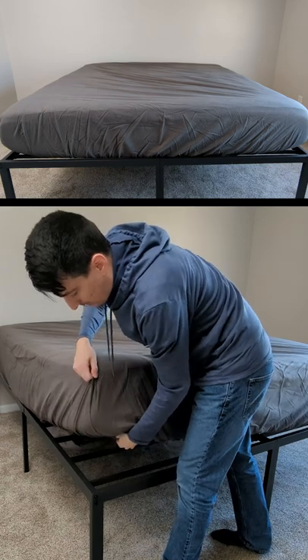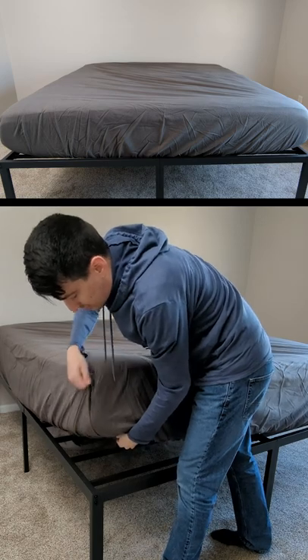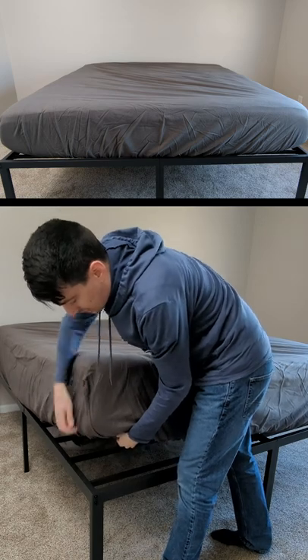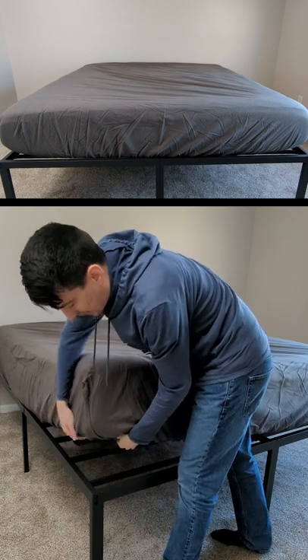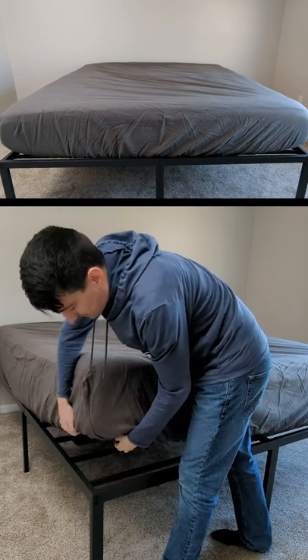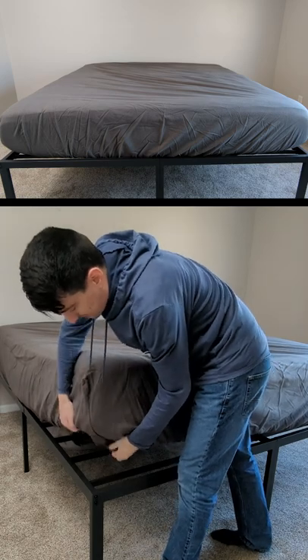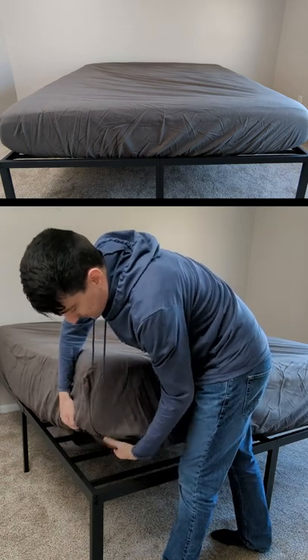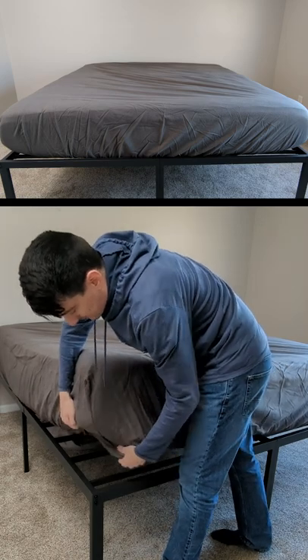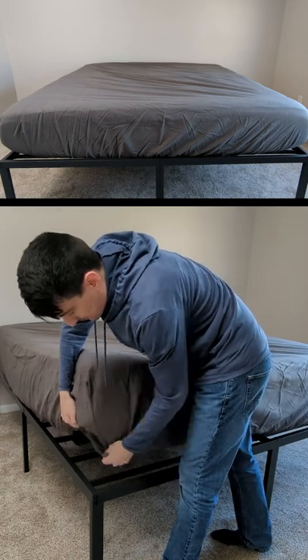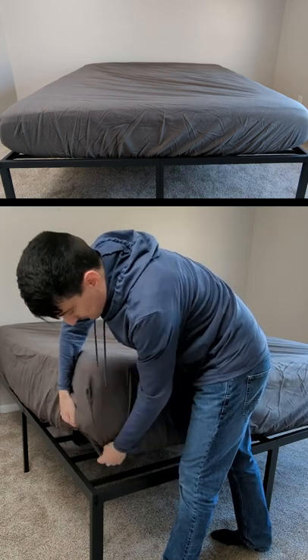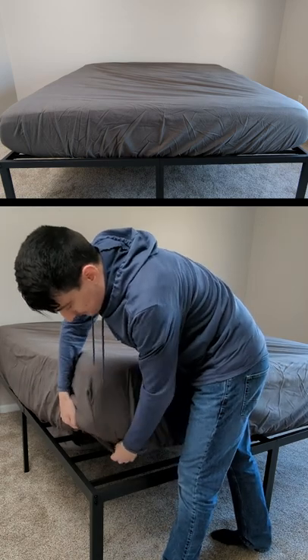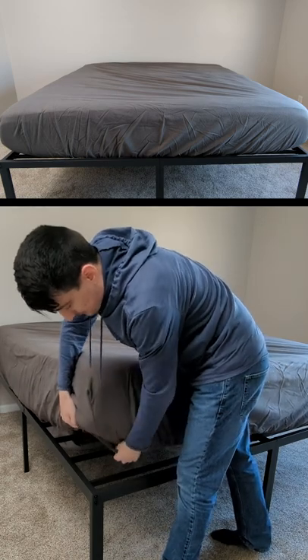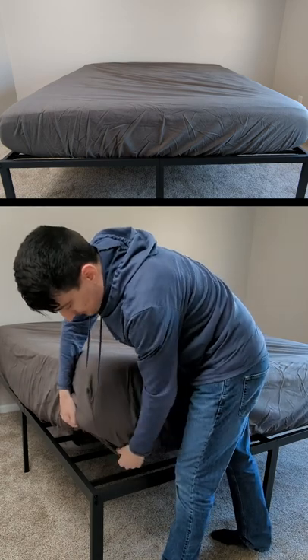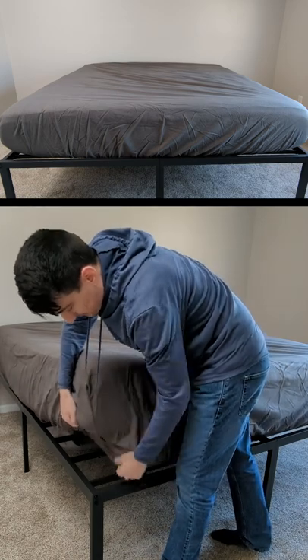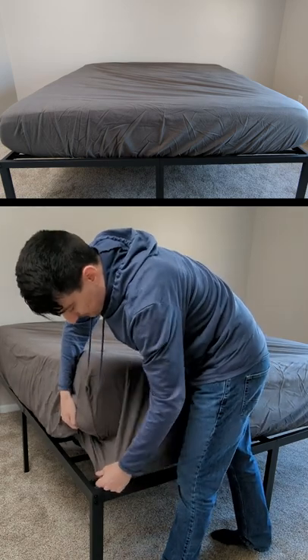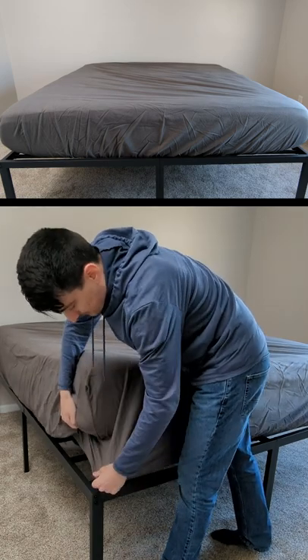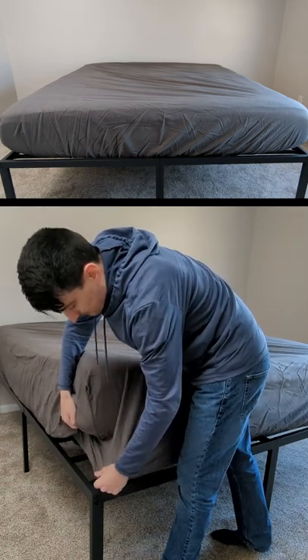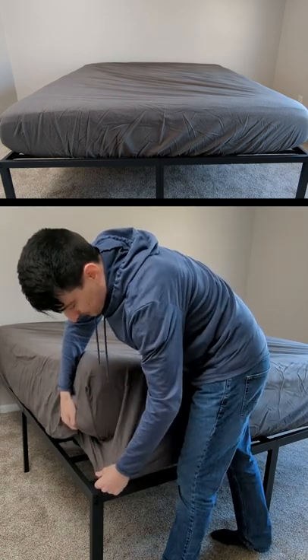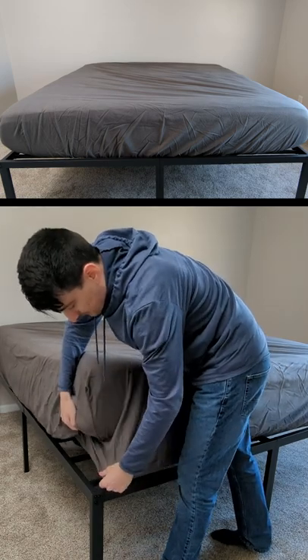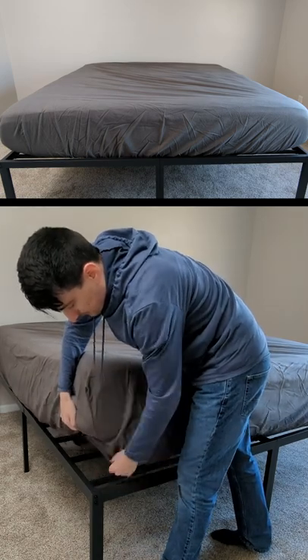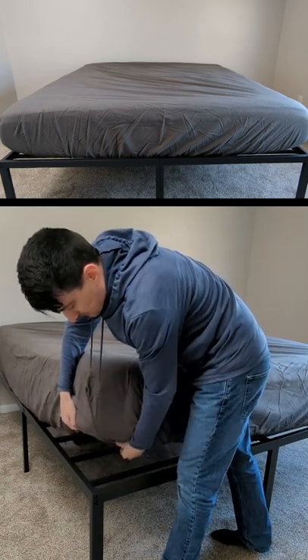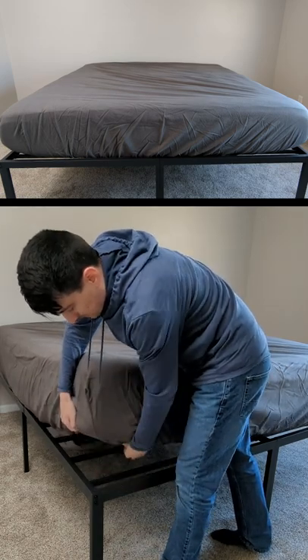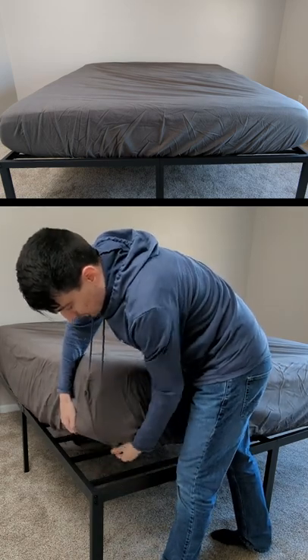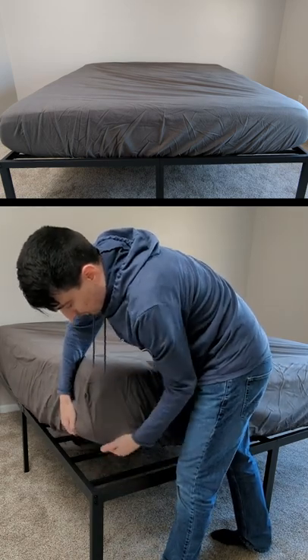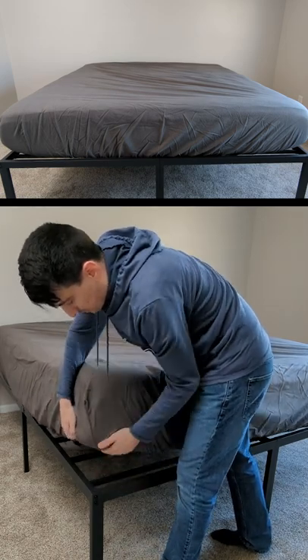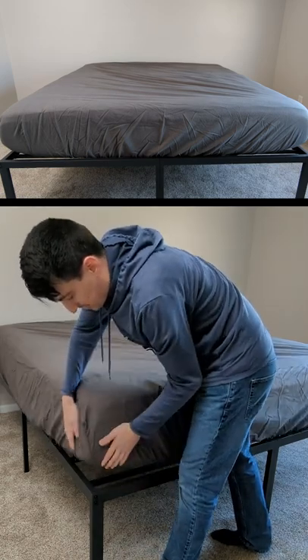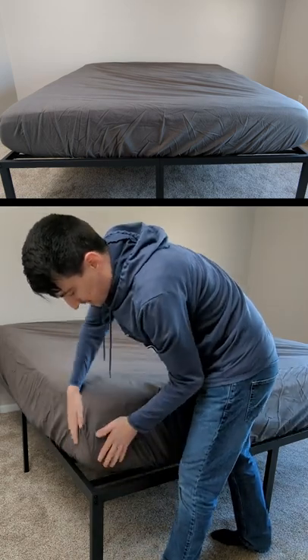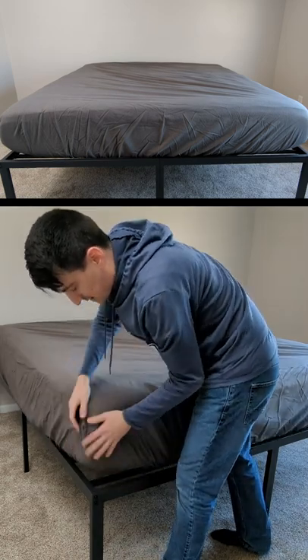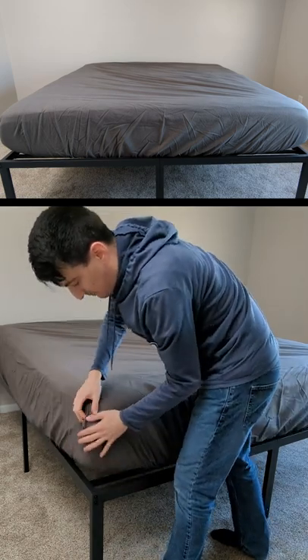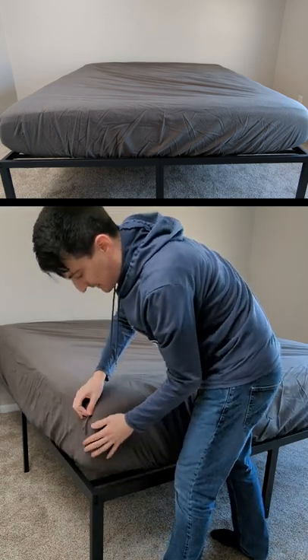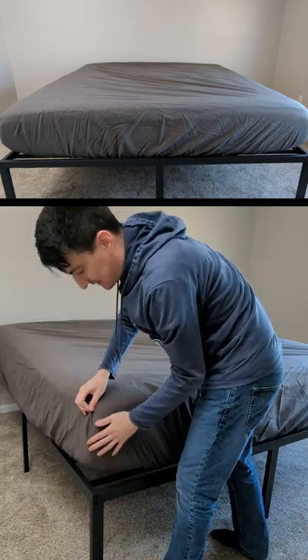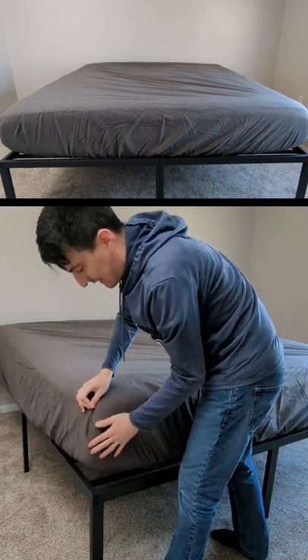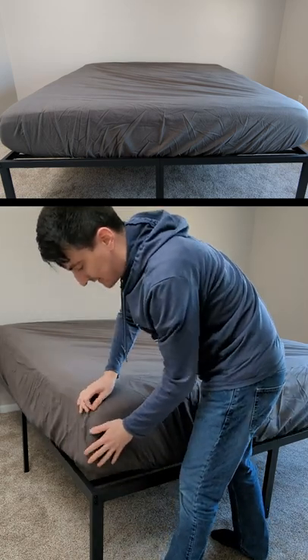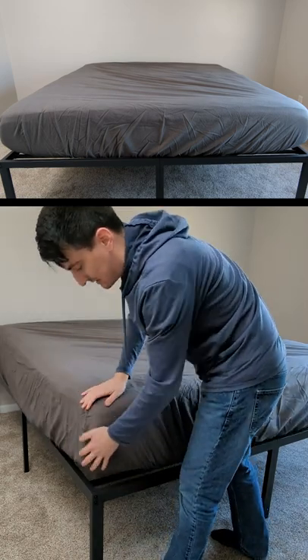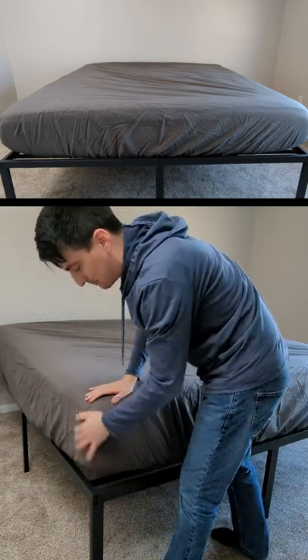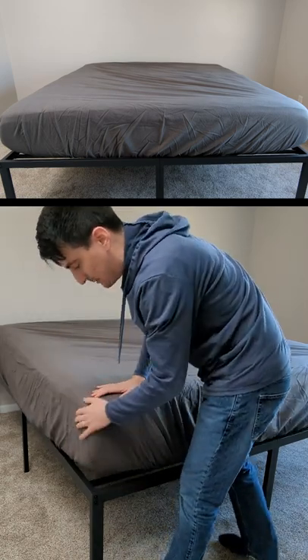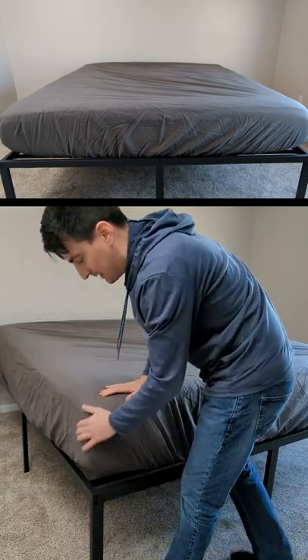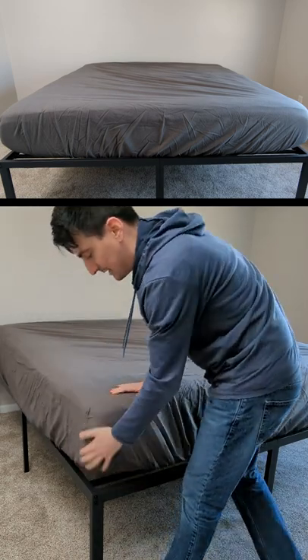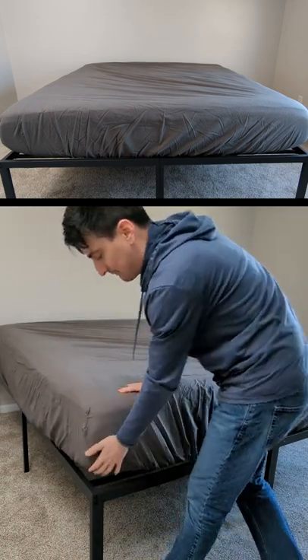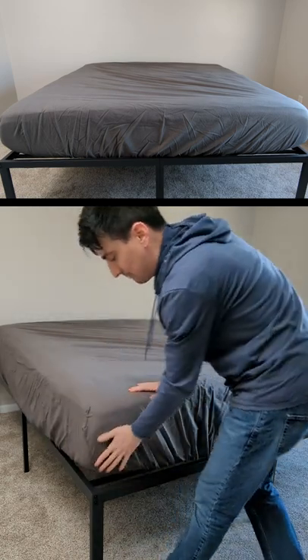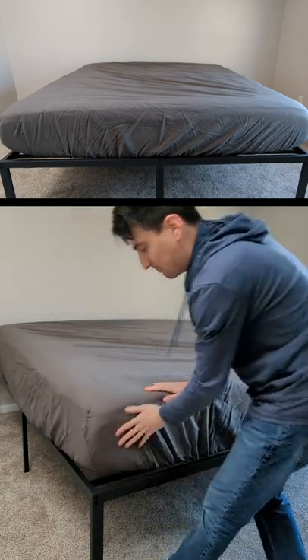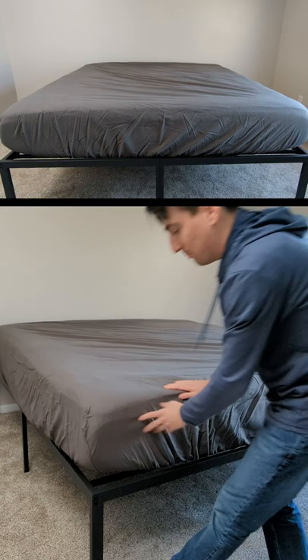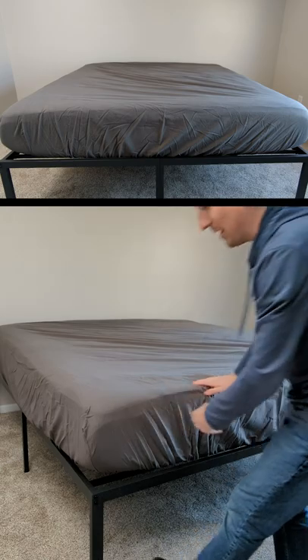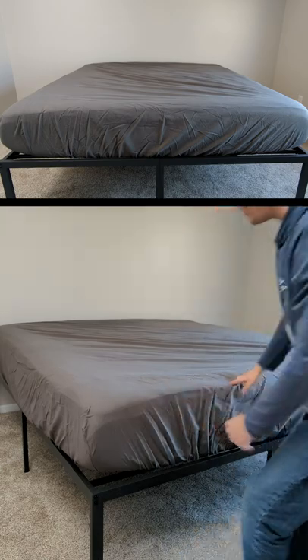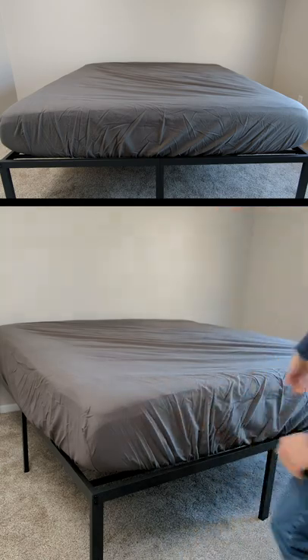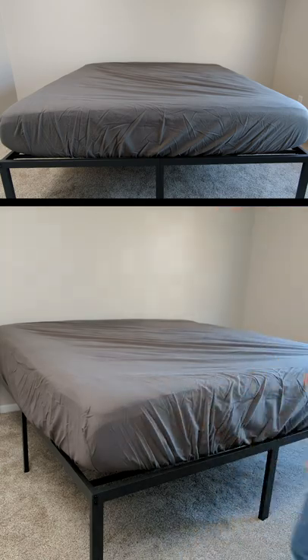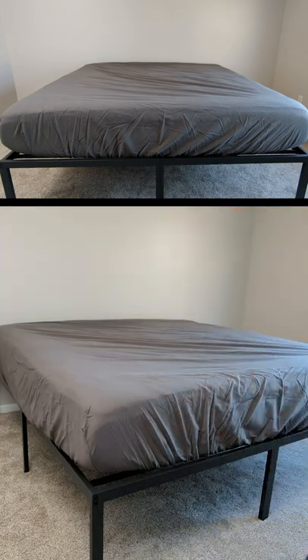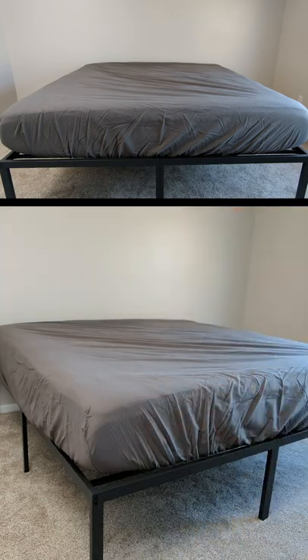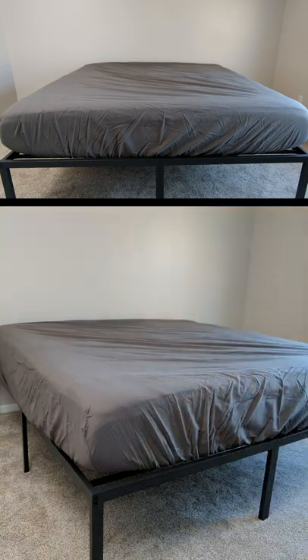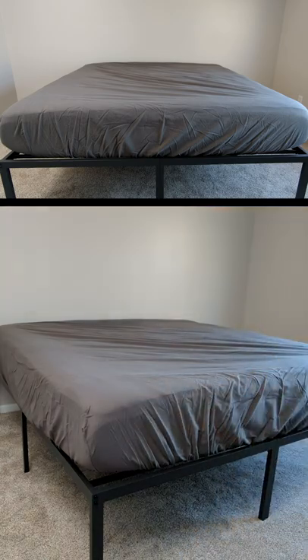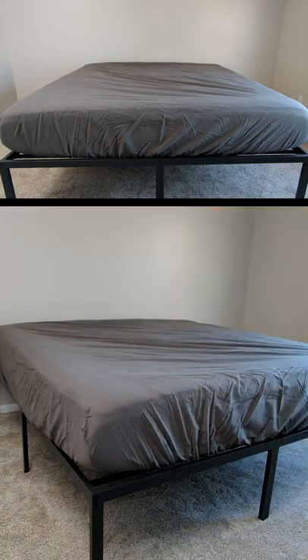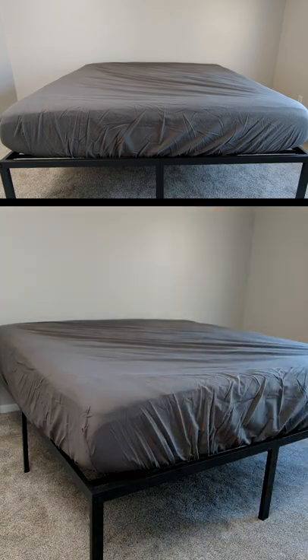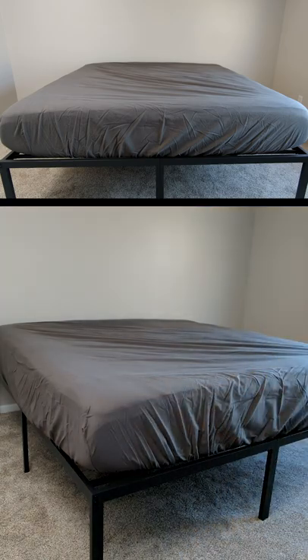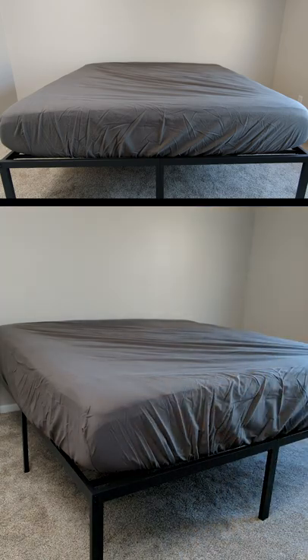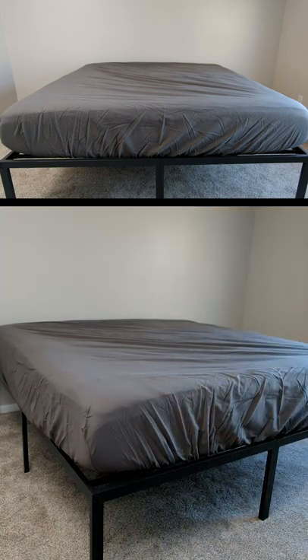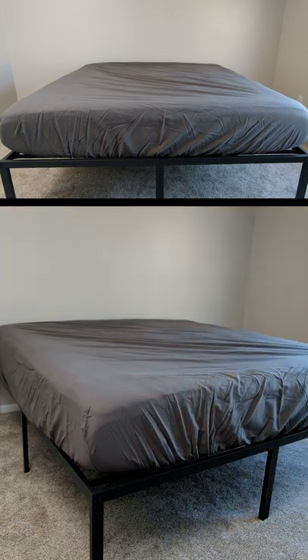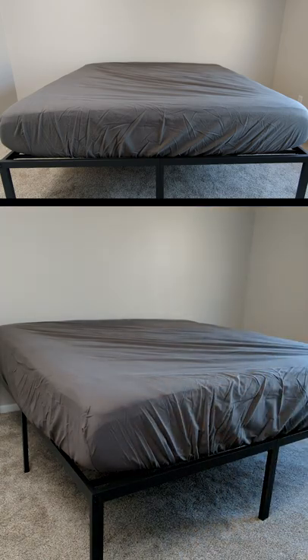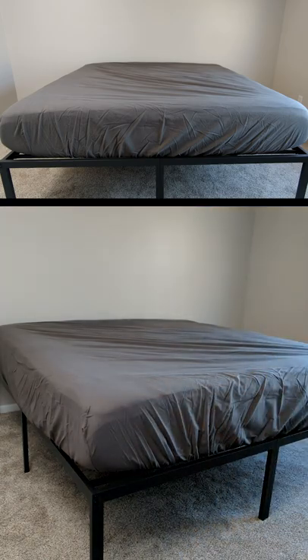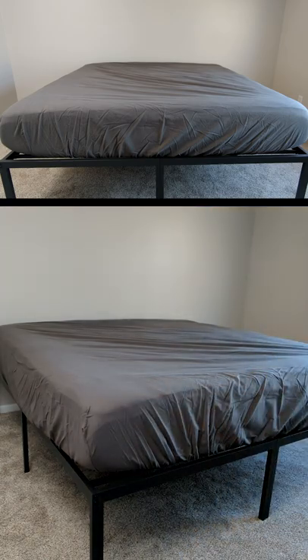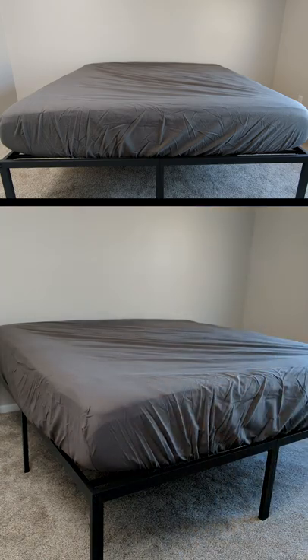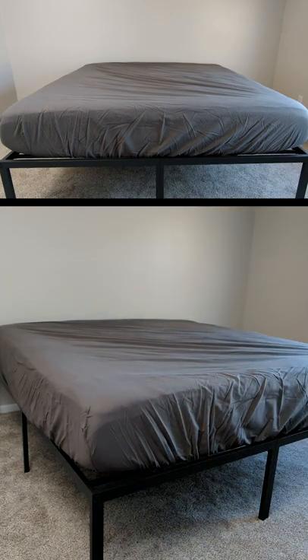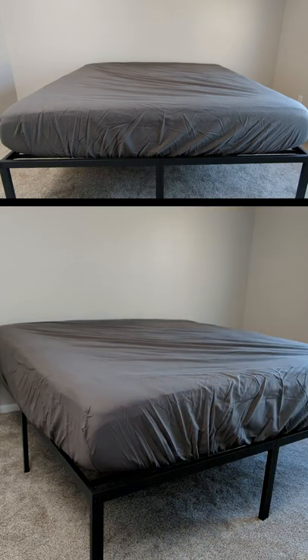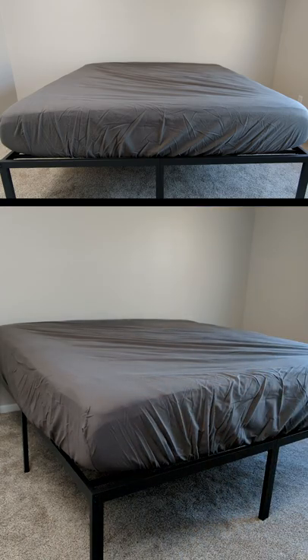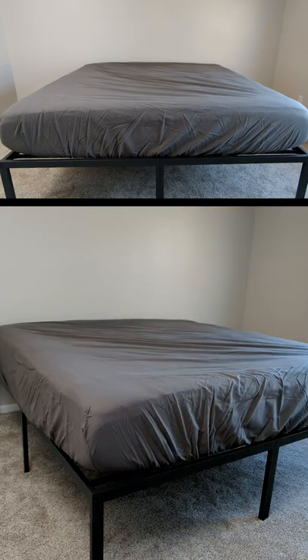These sheets have not been washed yet. Don't forget, before first use you're going to wash them to ensure a proper fit.